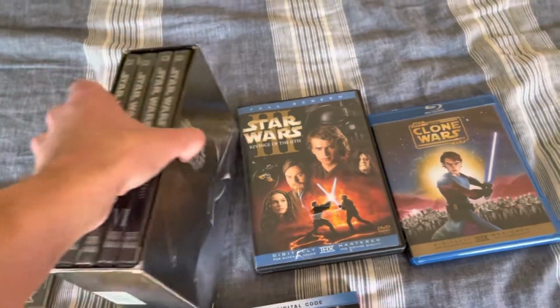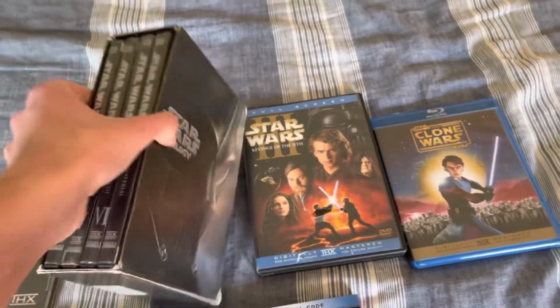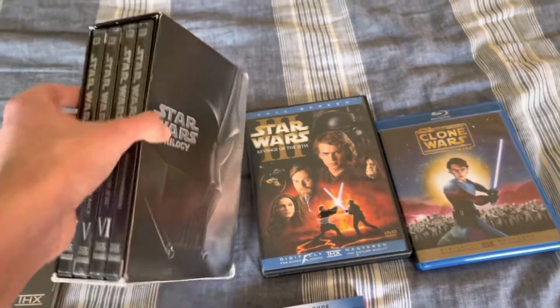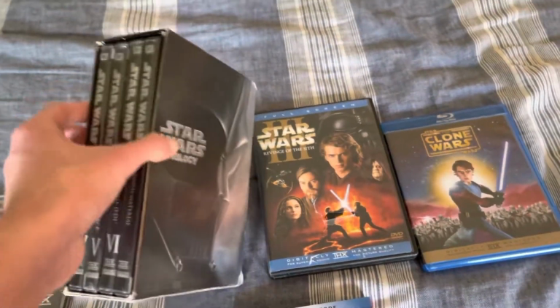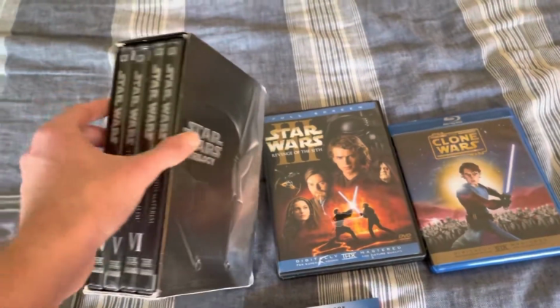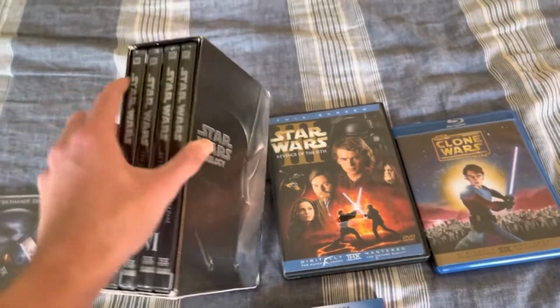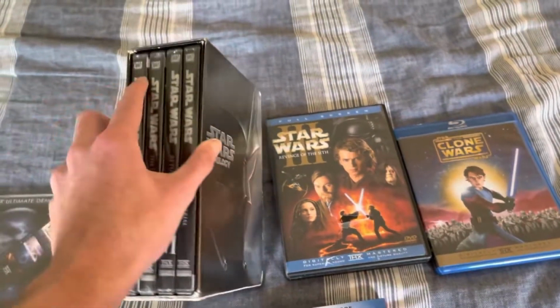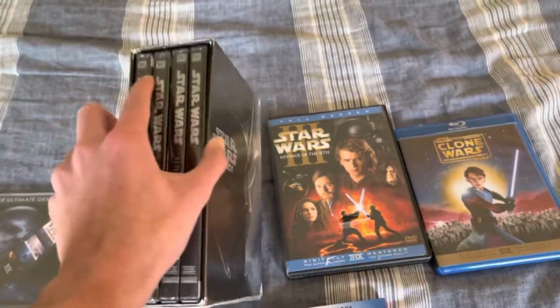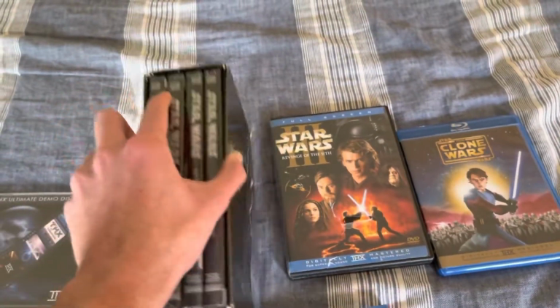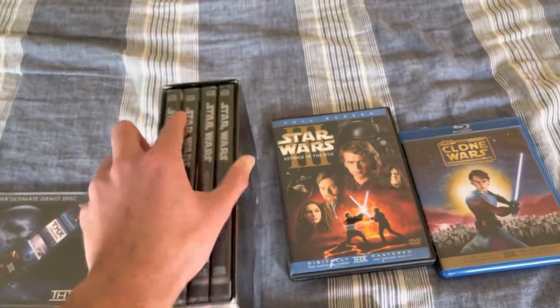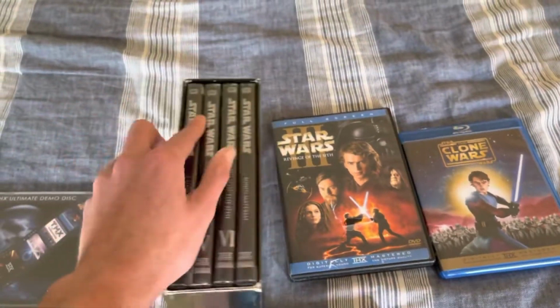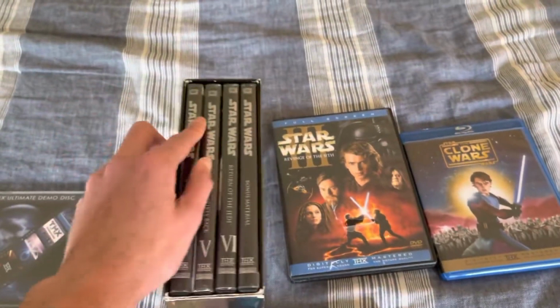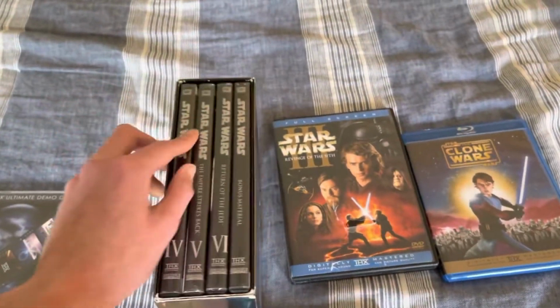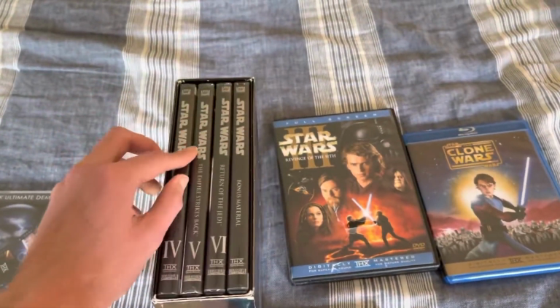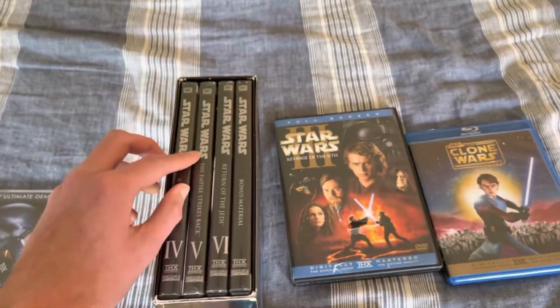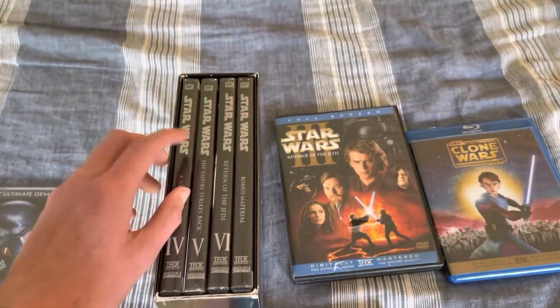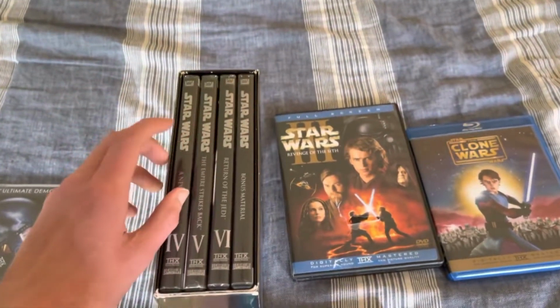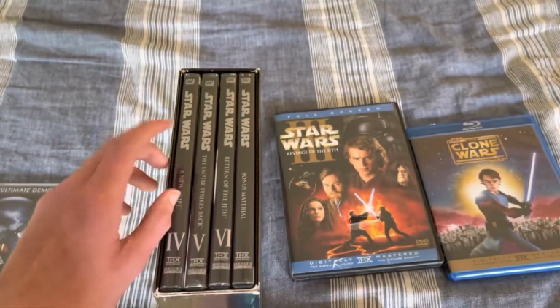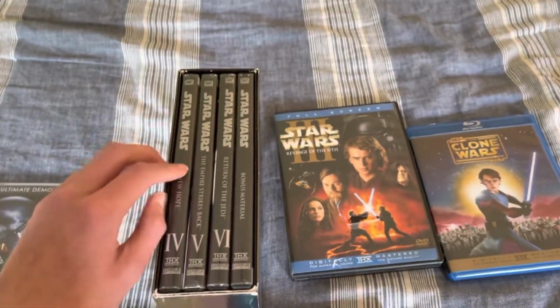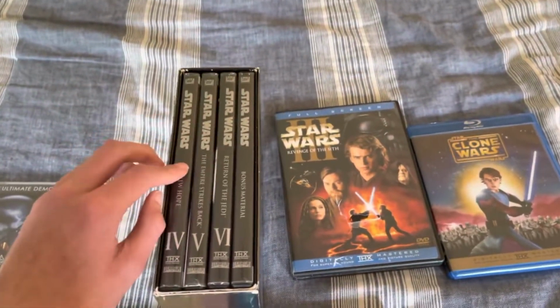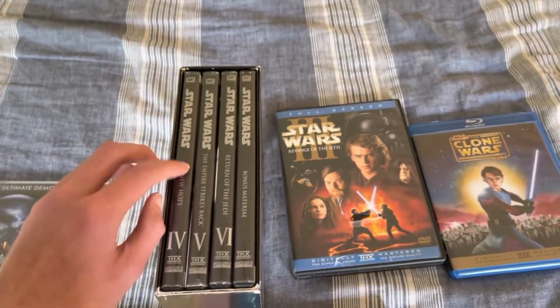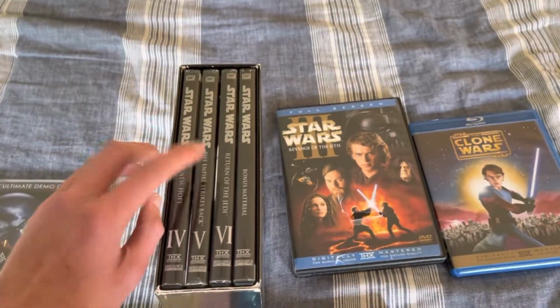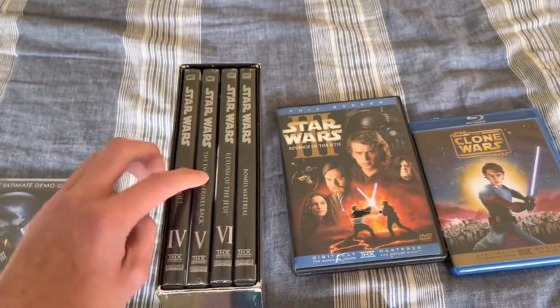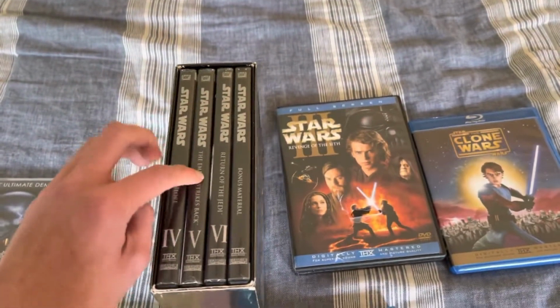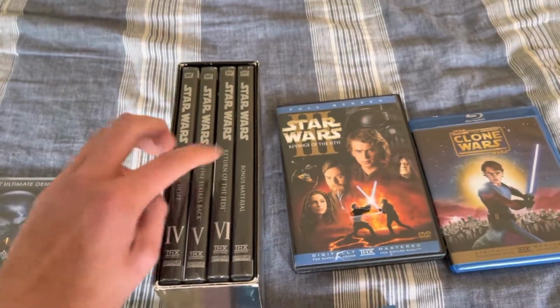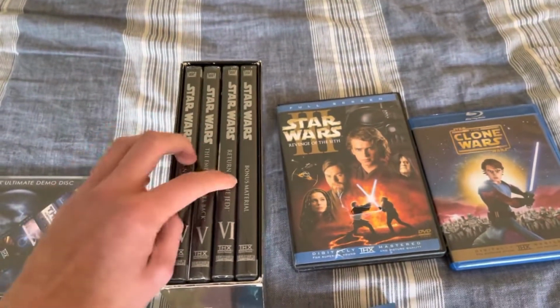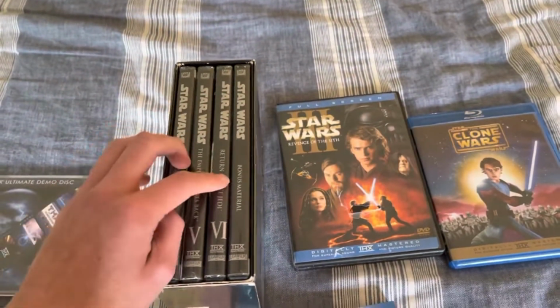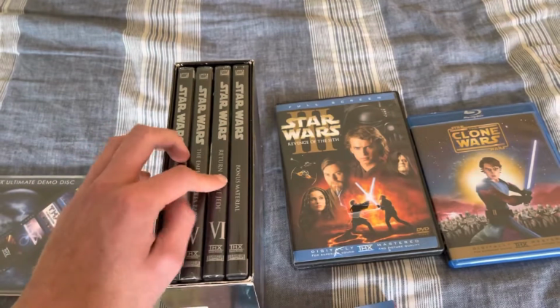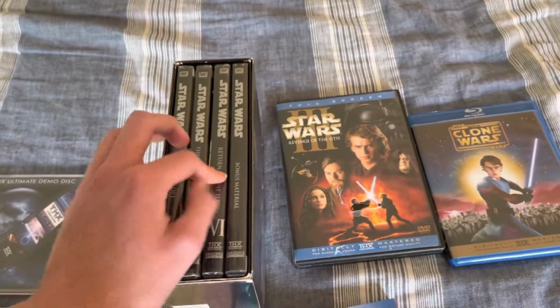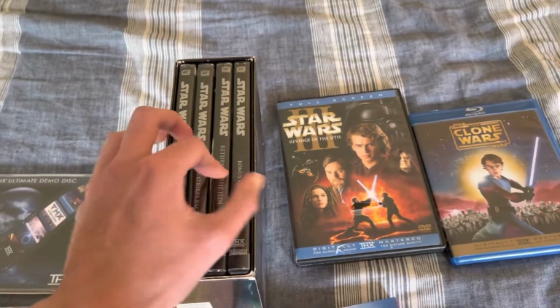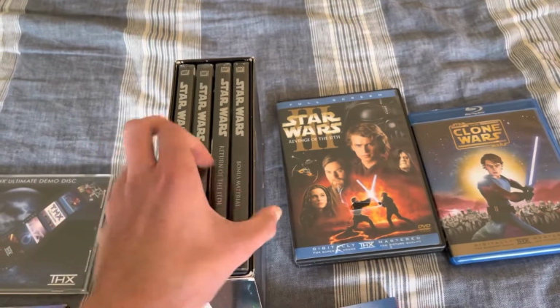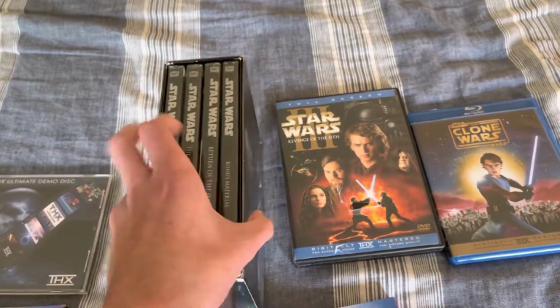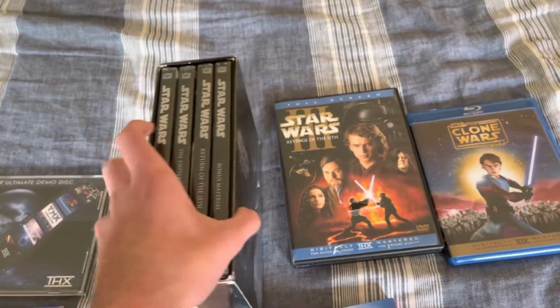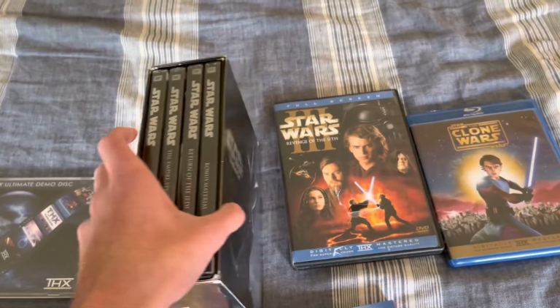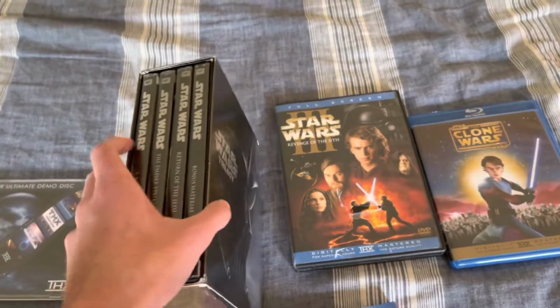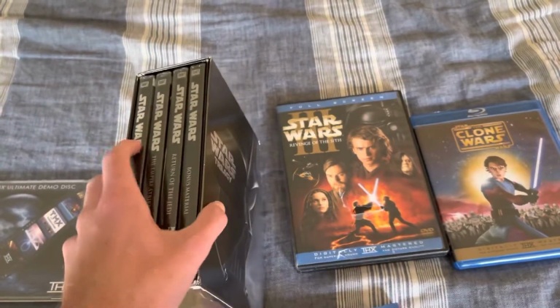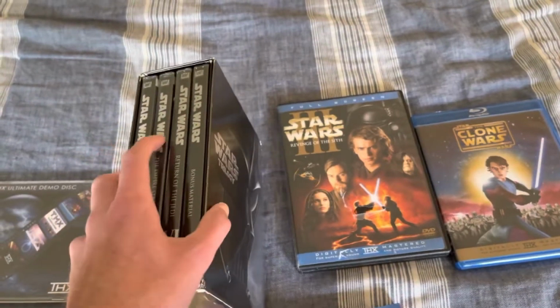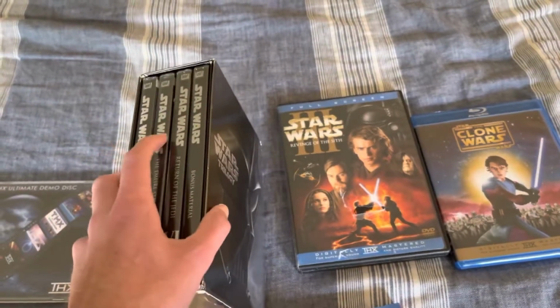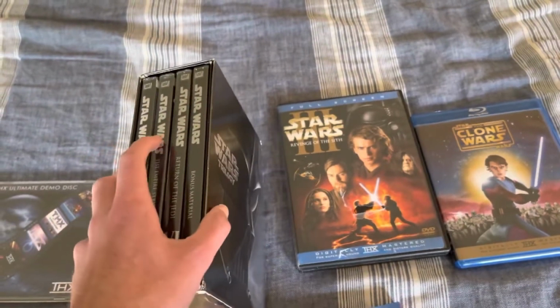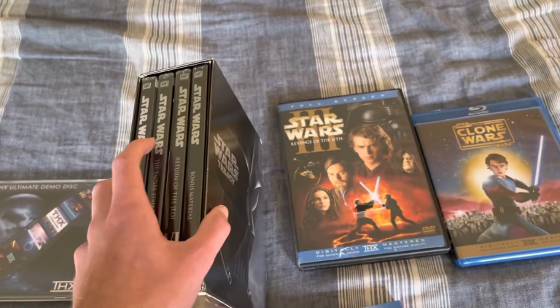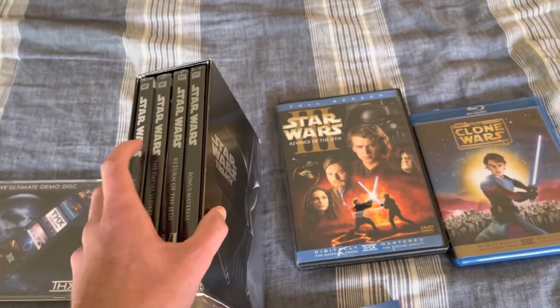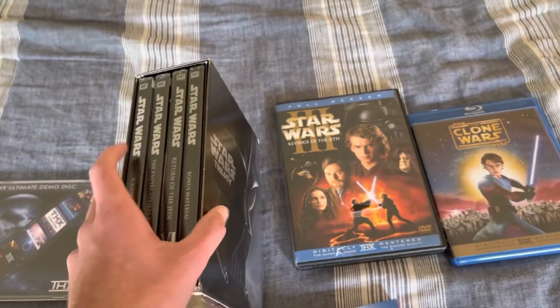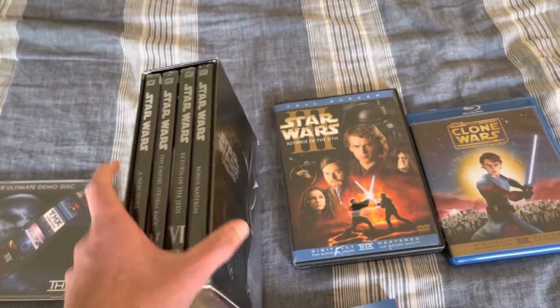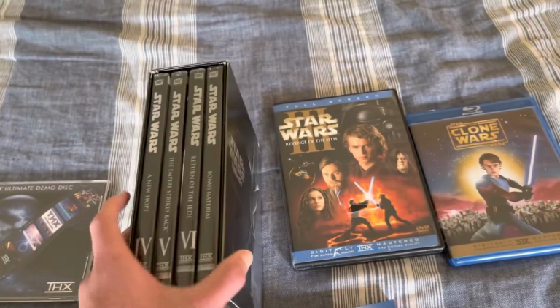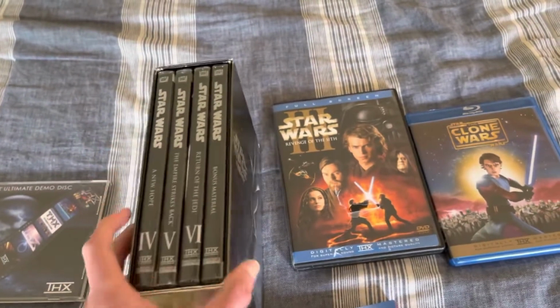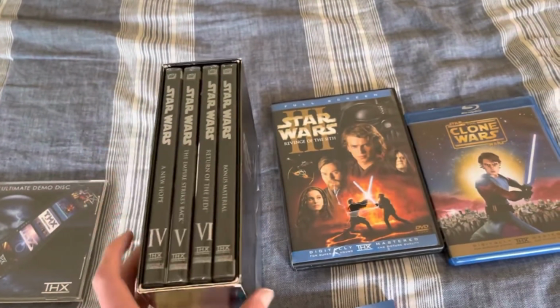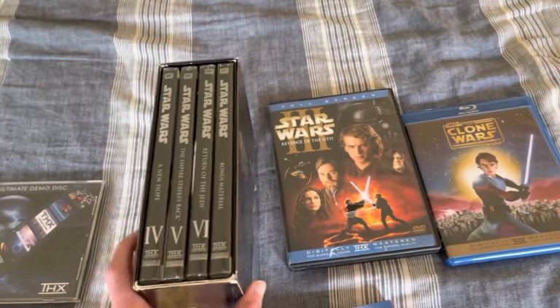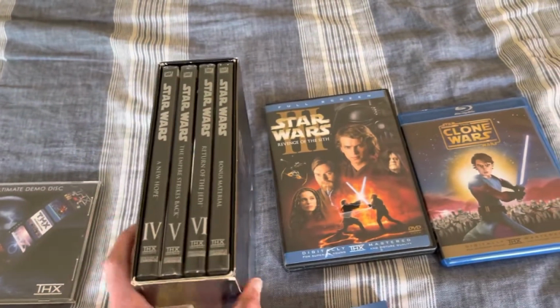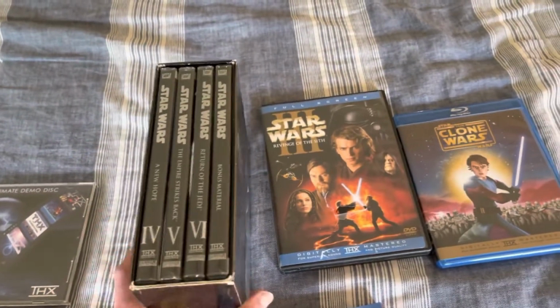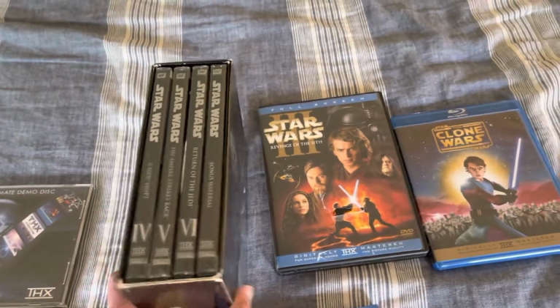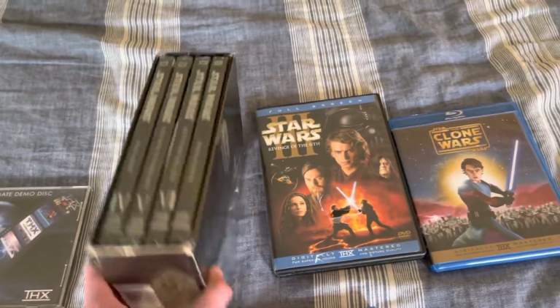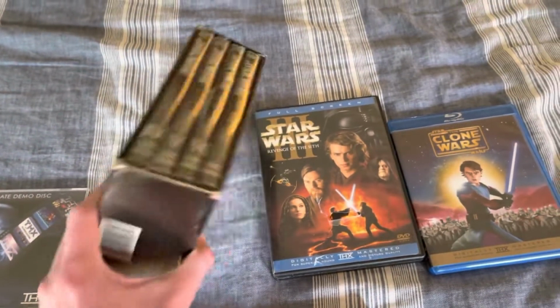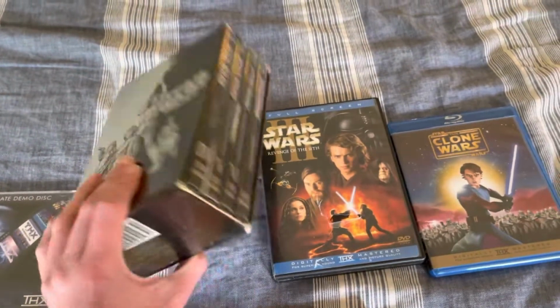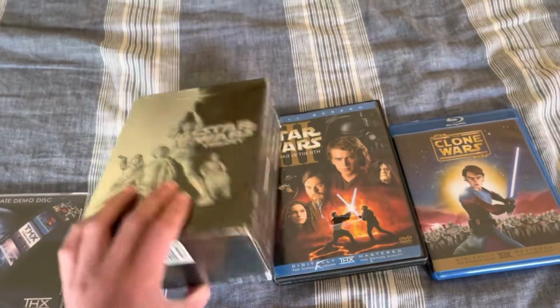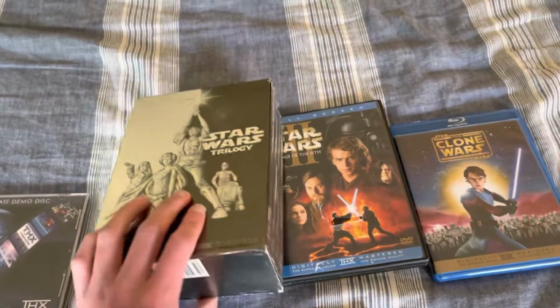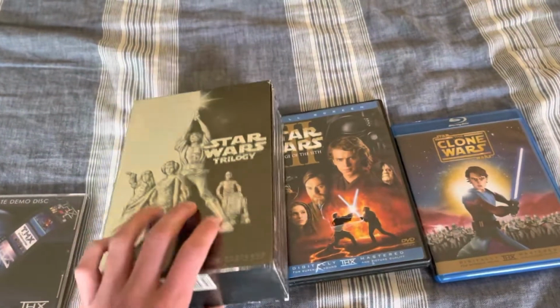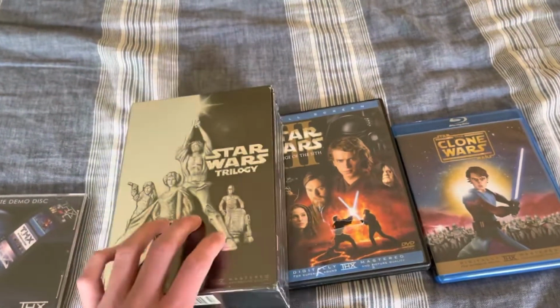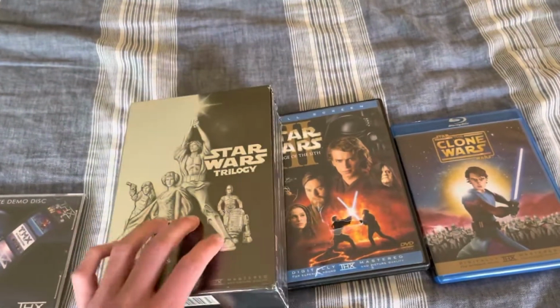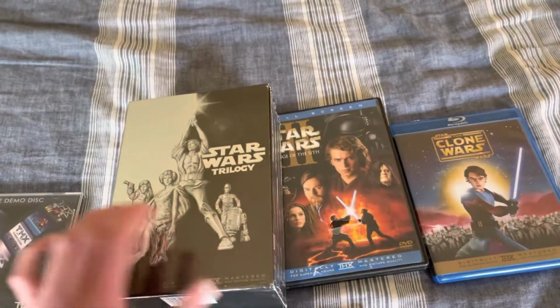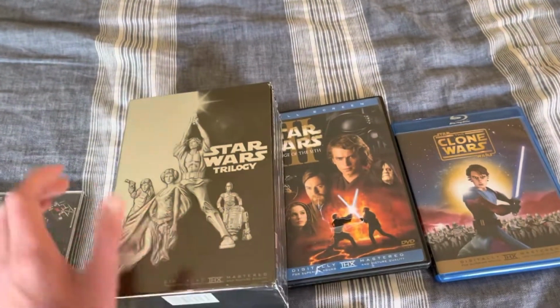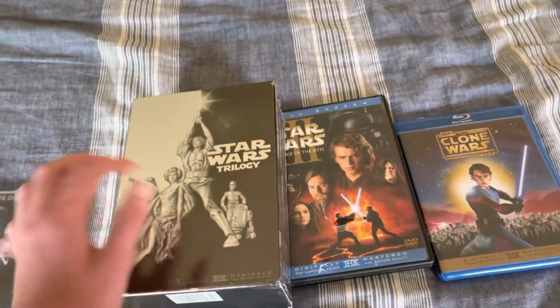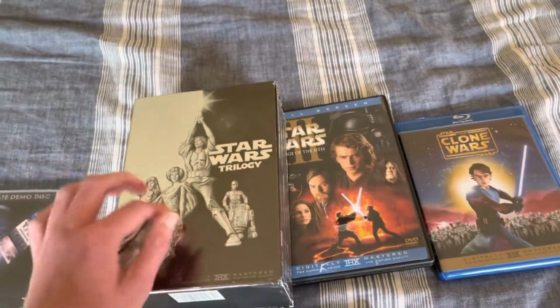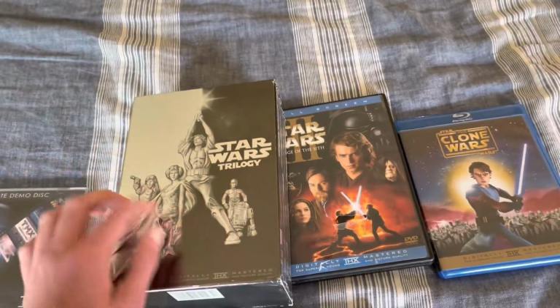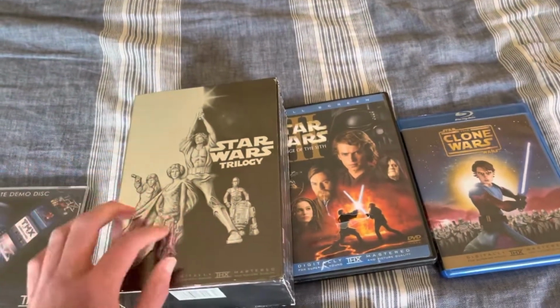Here is the 2004 box set of the original Star Wars trilogy in widescreen. It's got episodes 4, 5, 6, and the bonus DVD as well. Here's the other side of it.